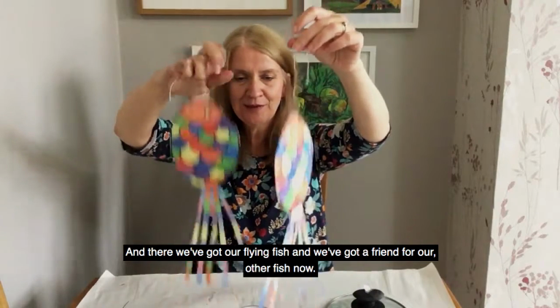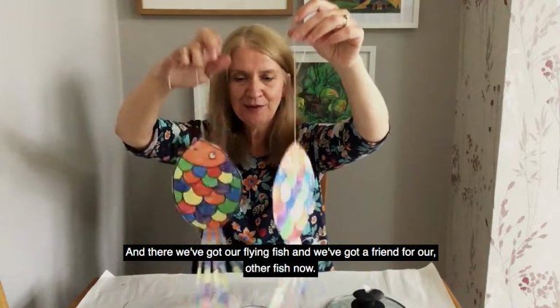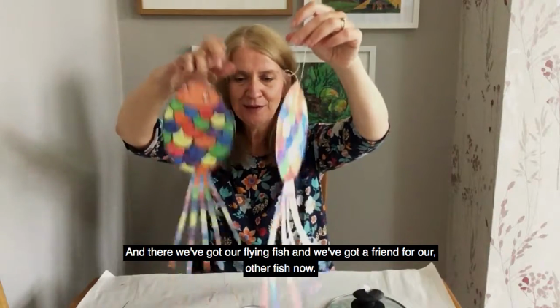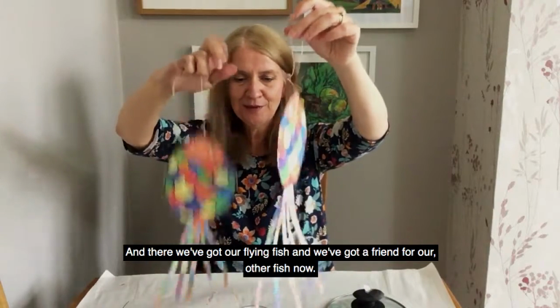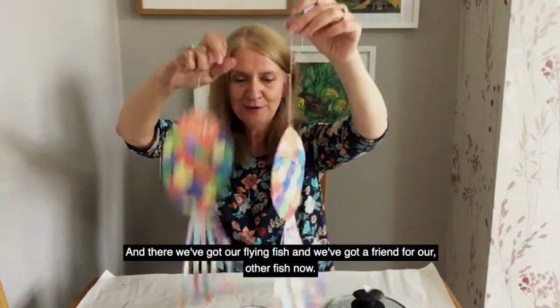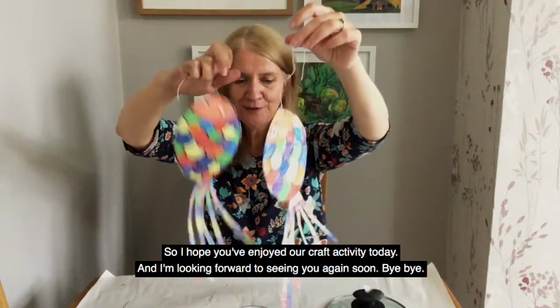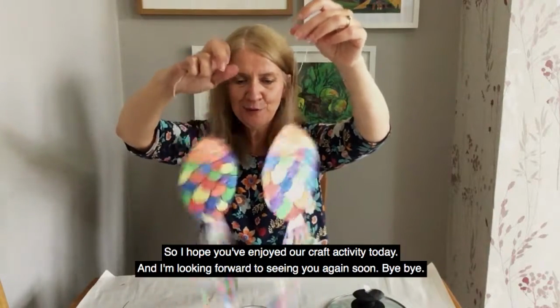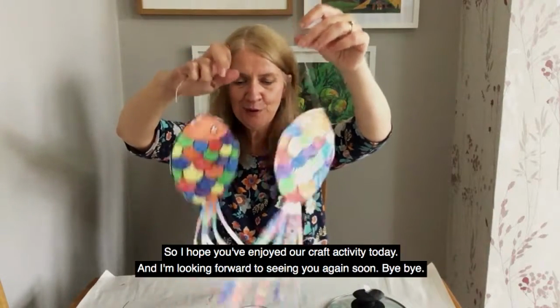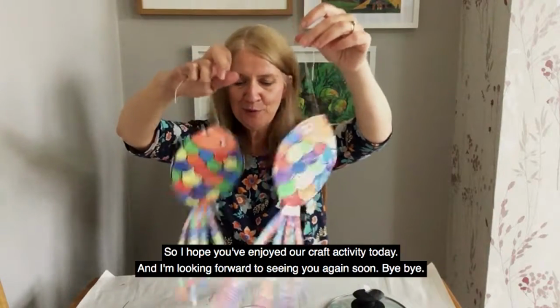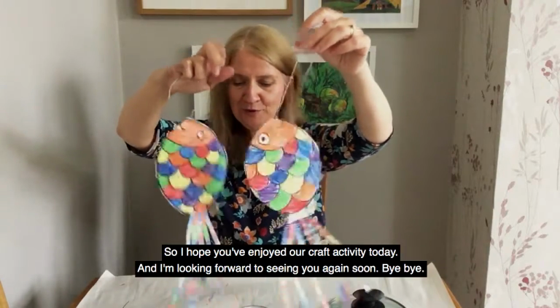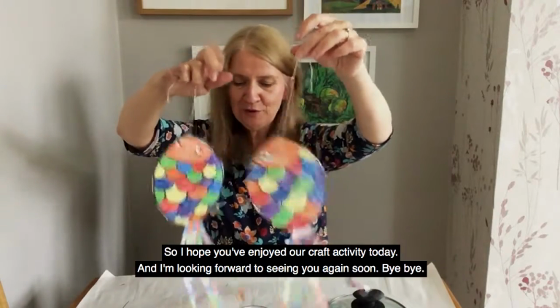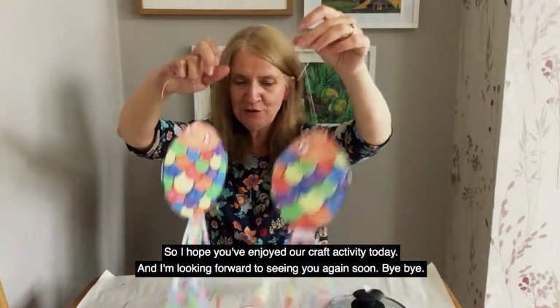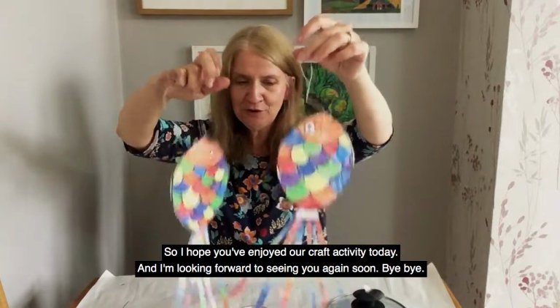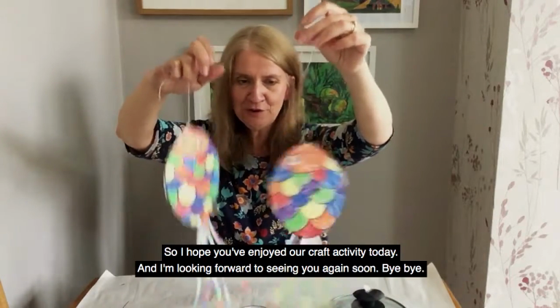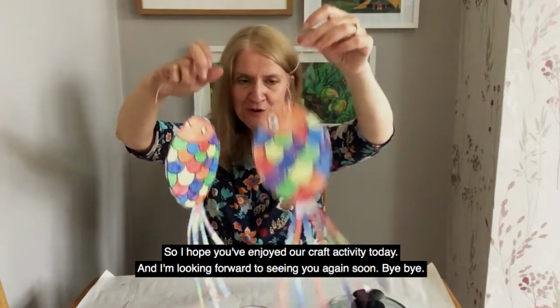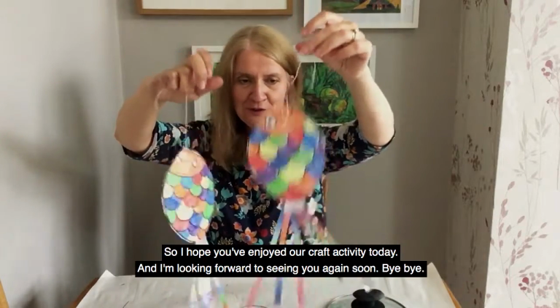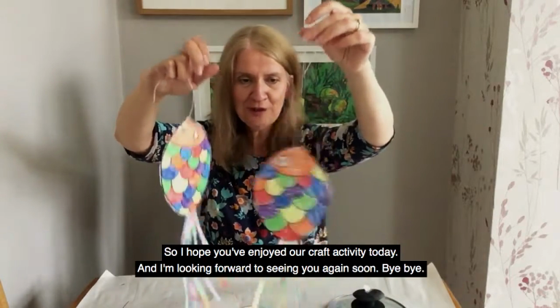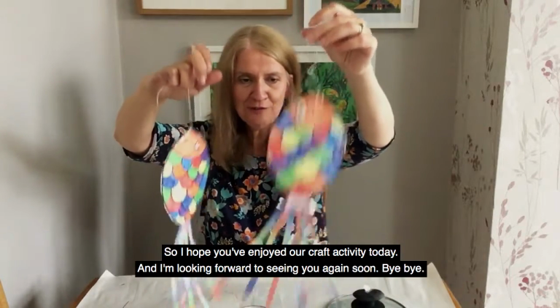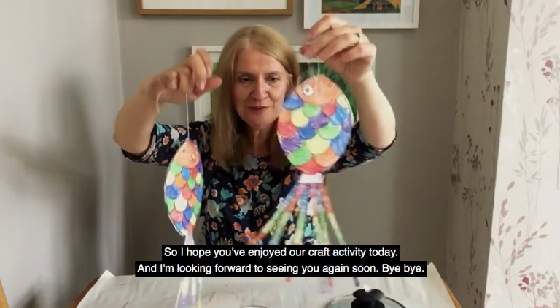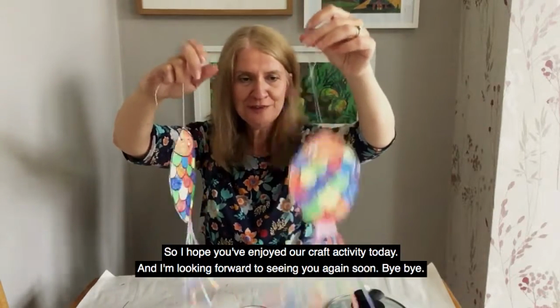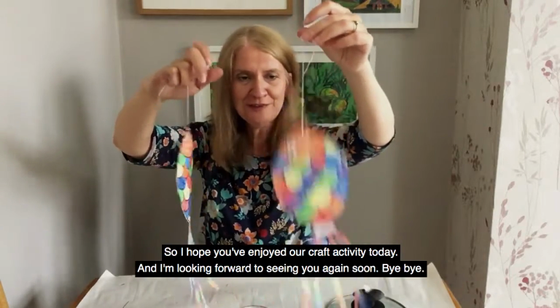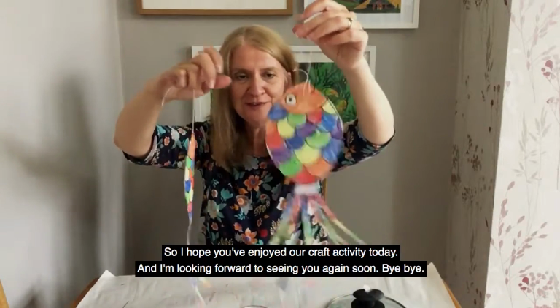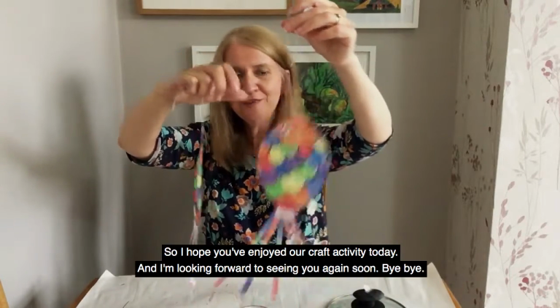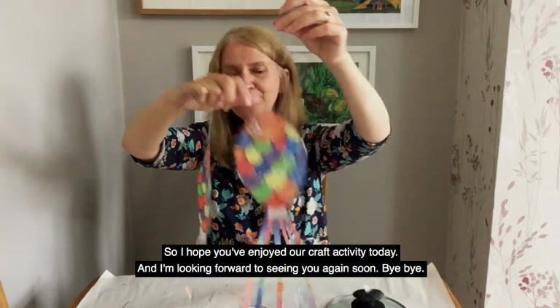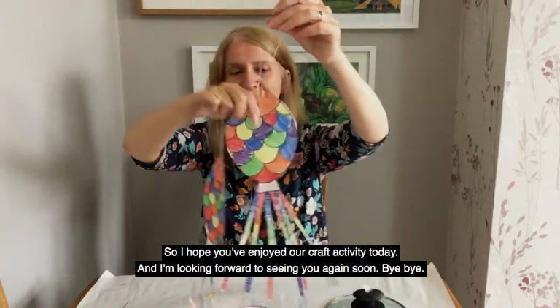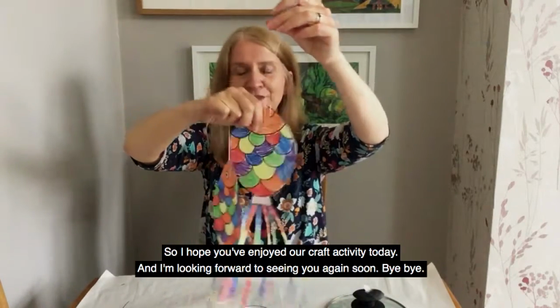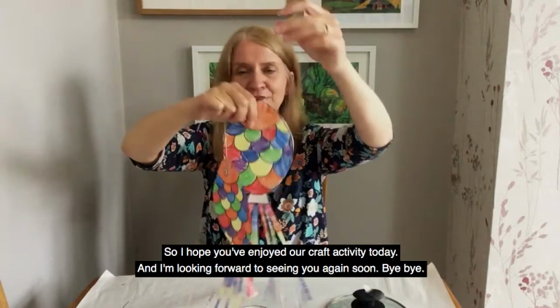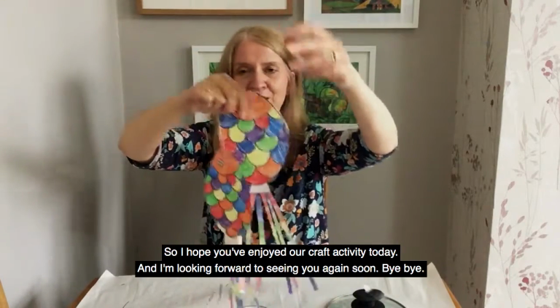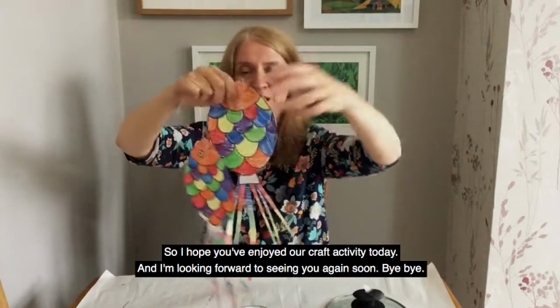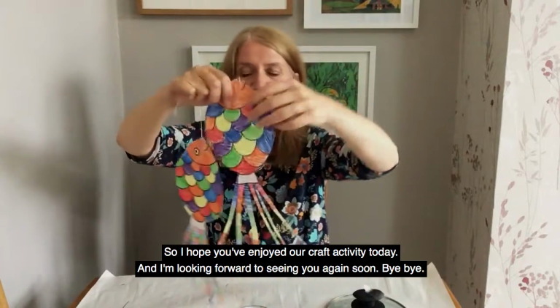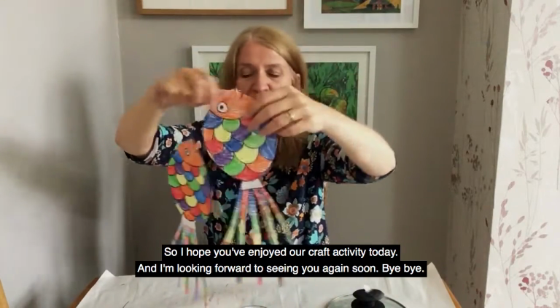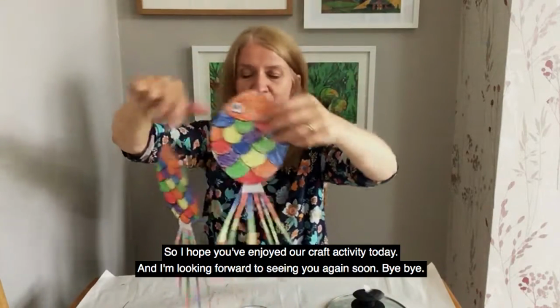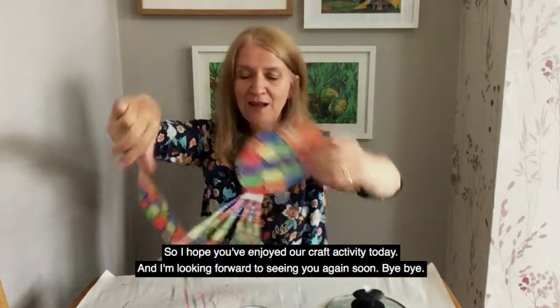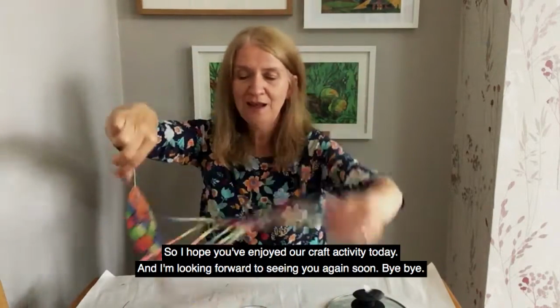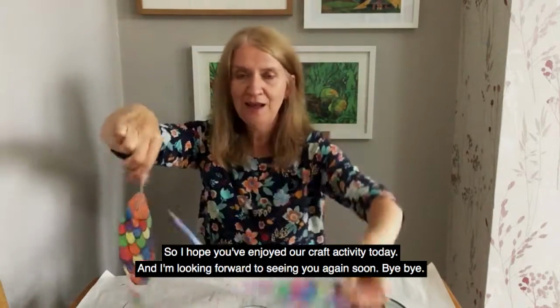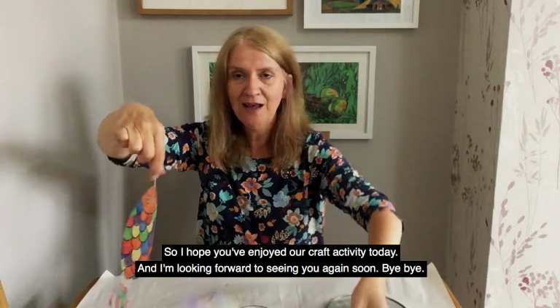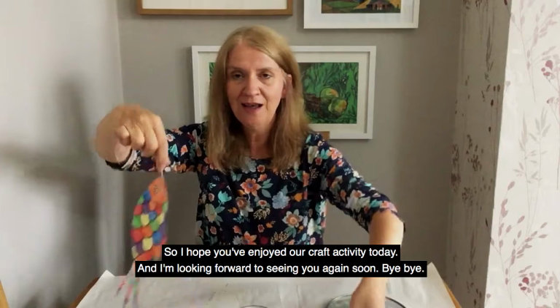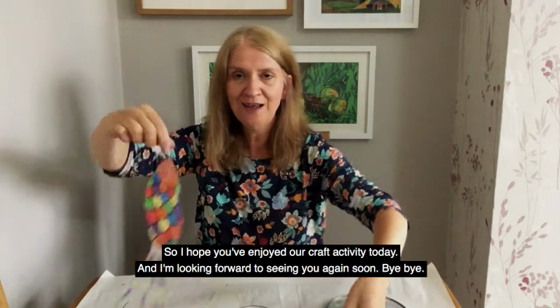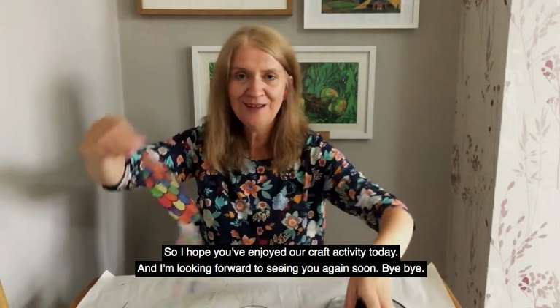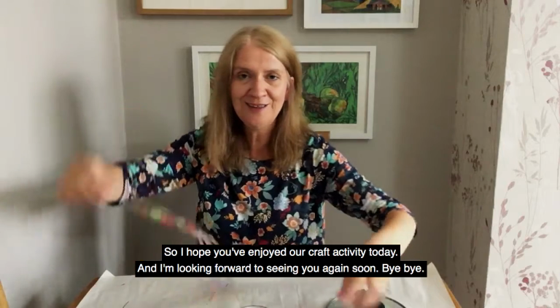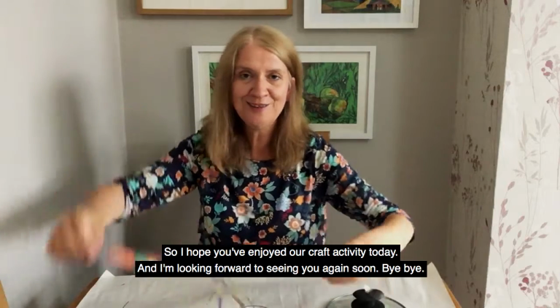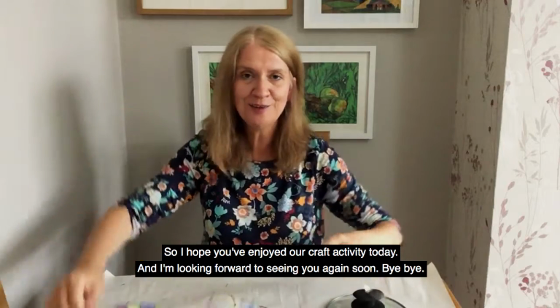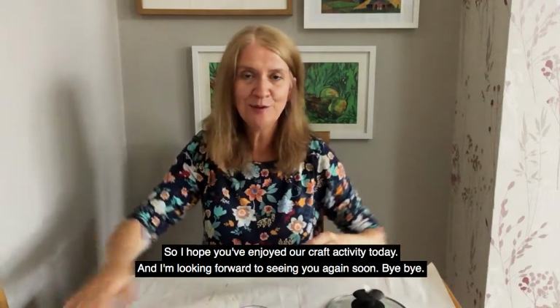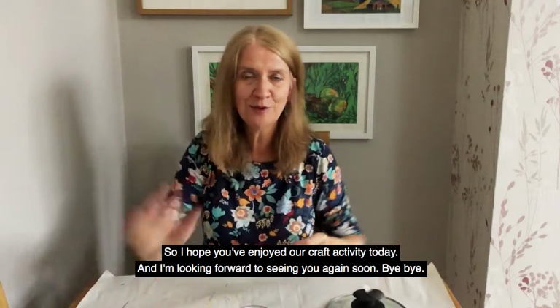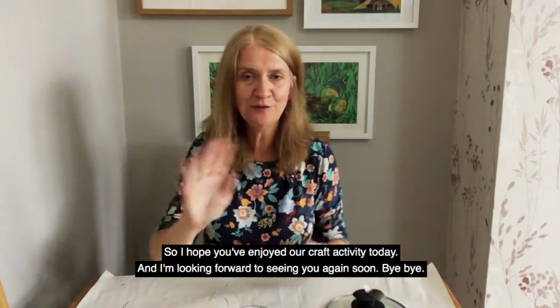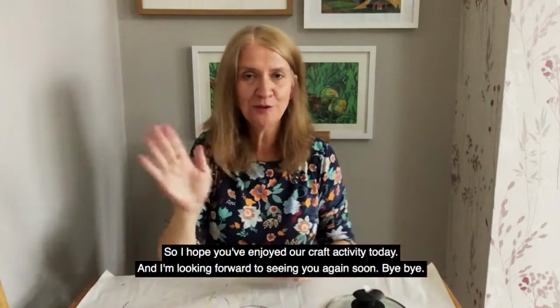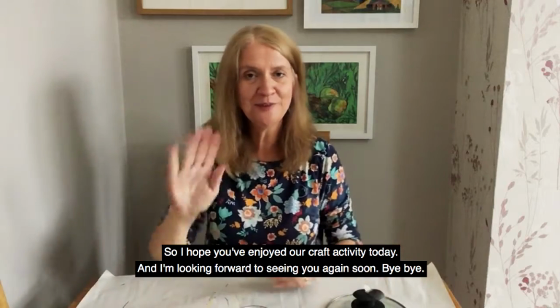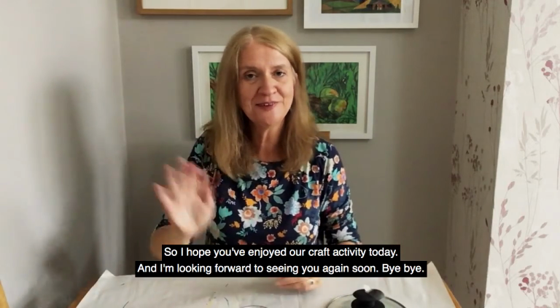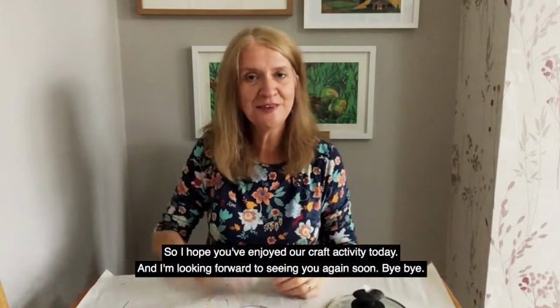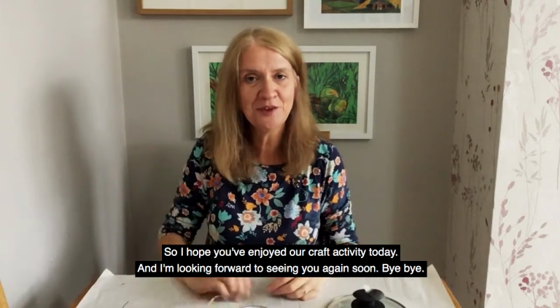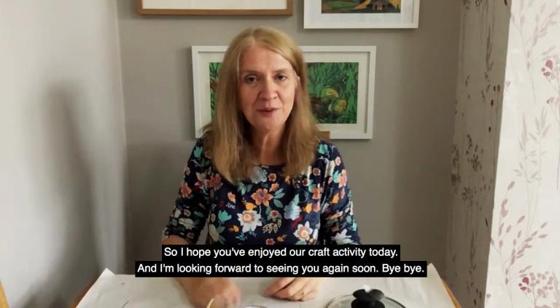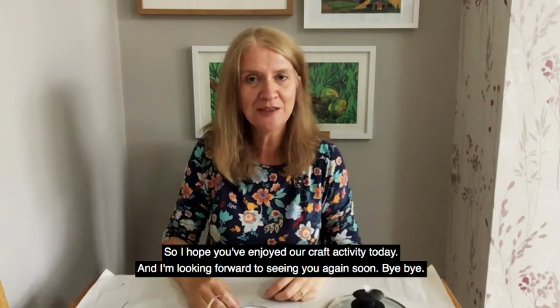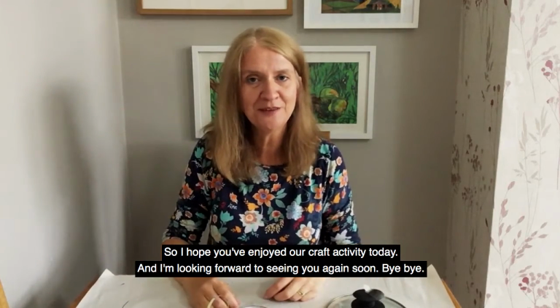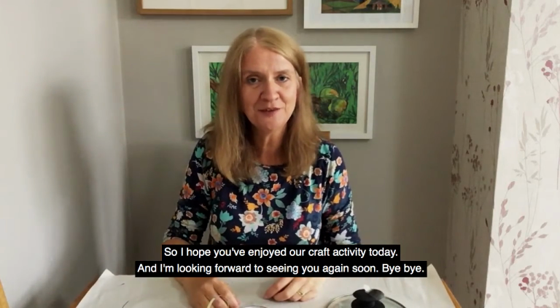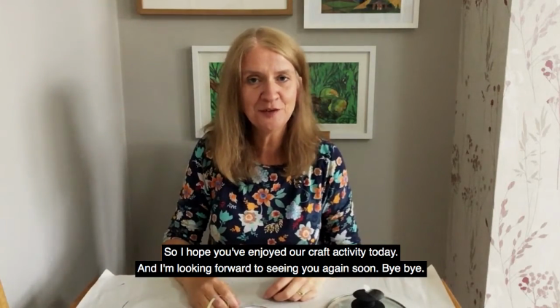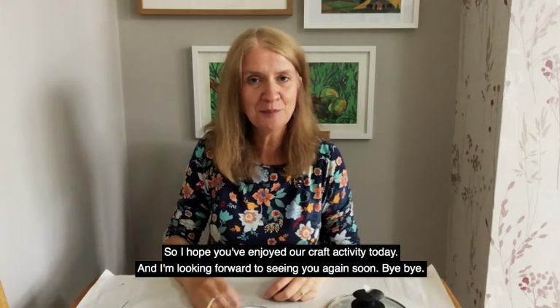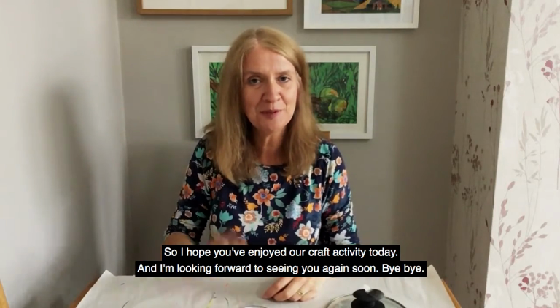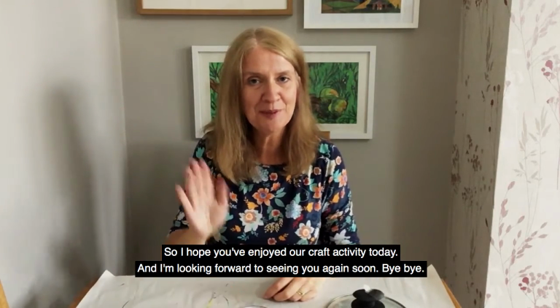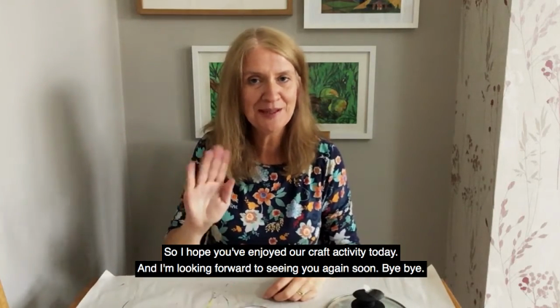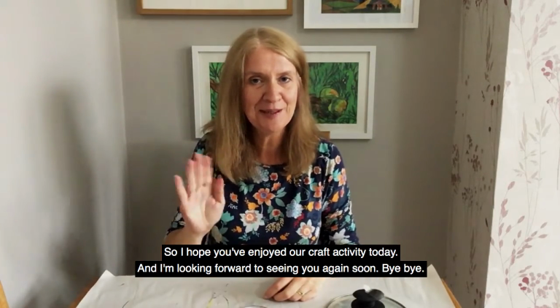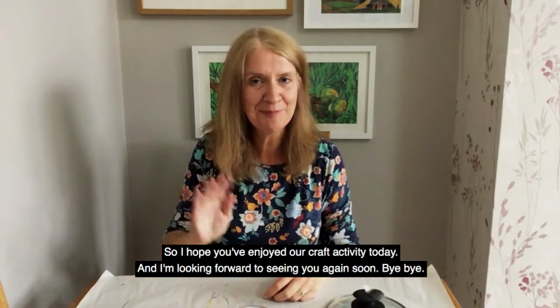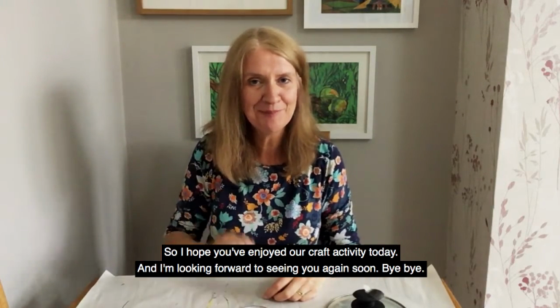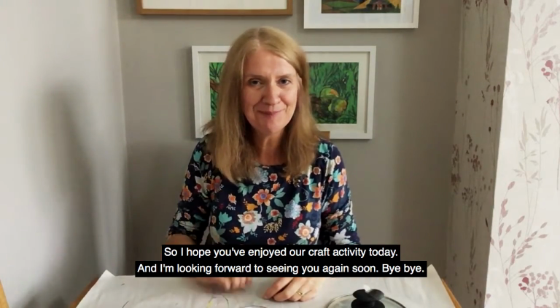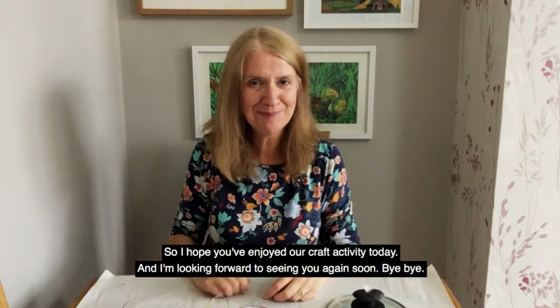So I hope you've enjoyed our craft activity today. I'm looking forward to seeing you again soon. Bye bye!